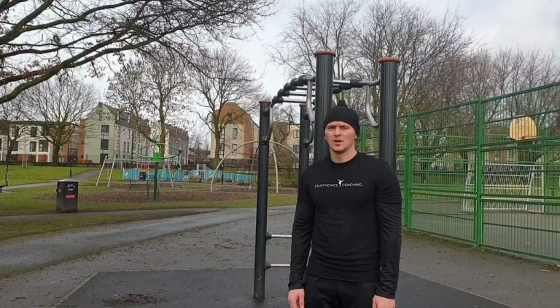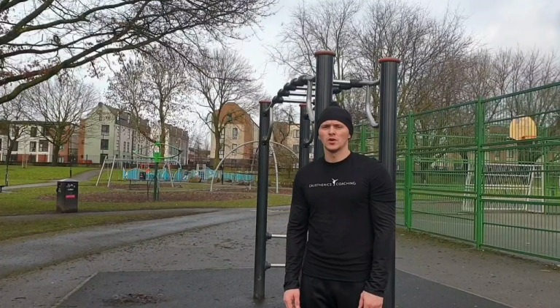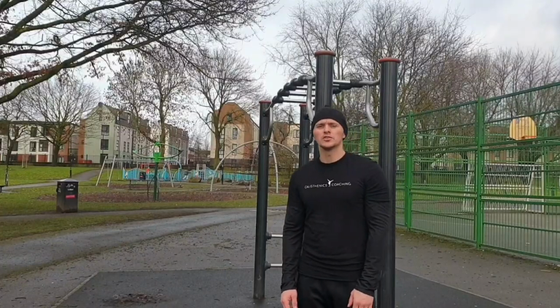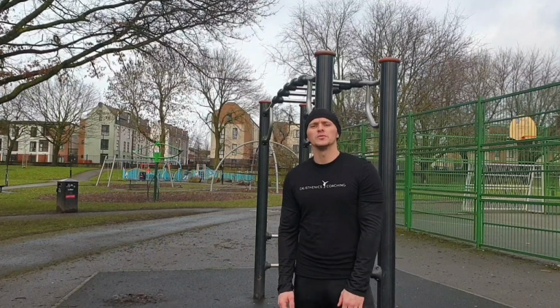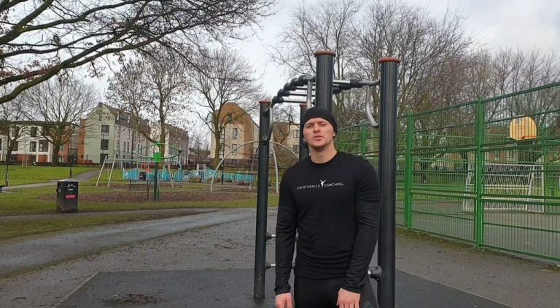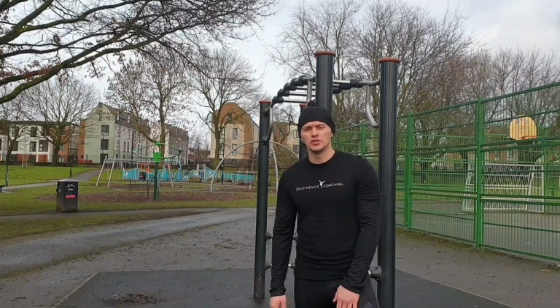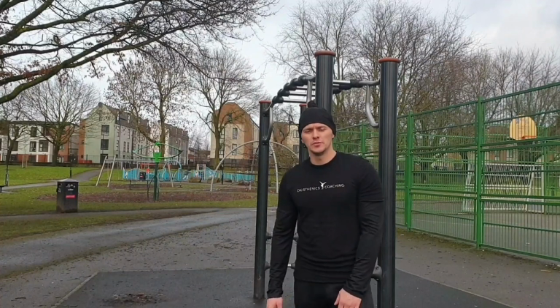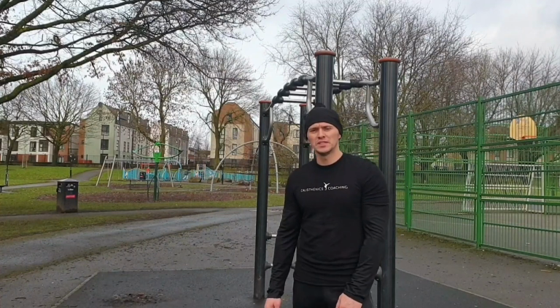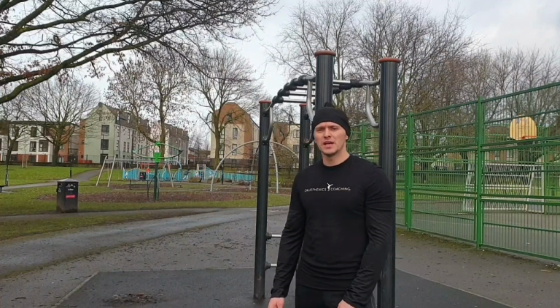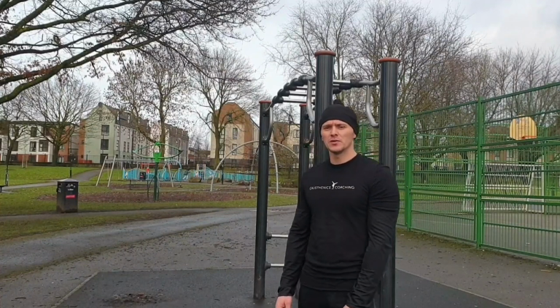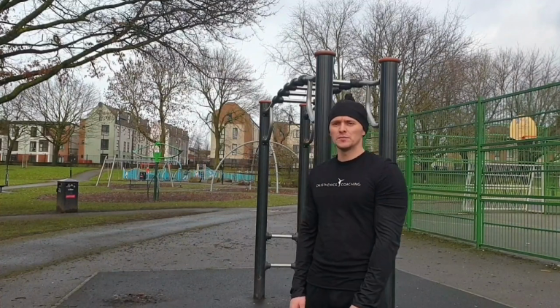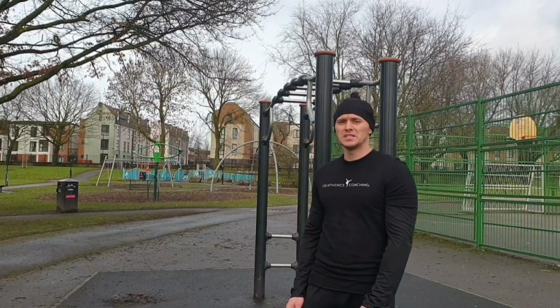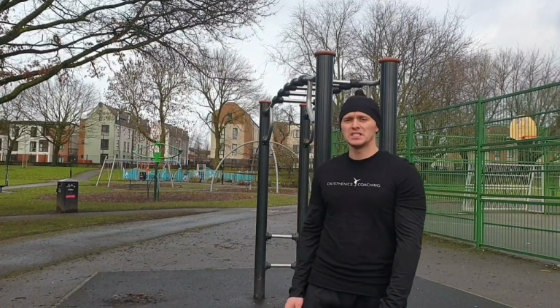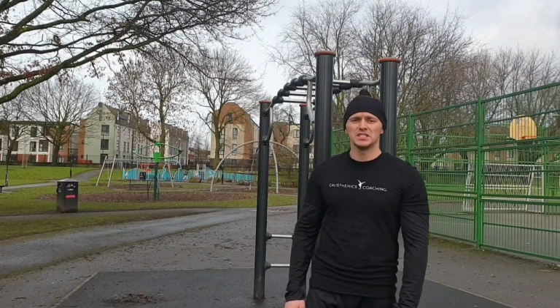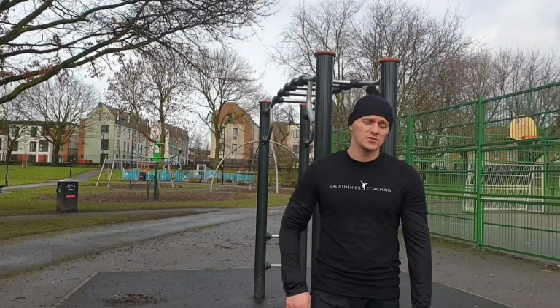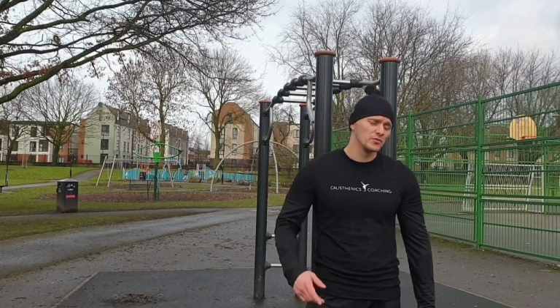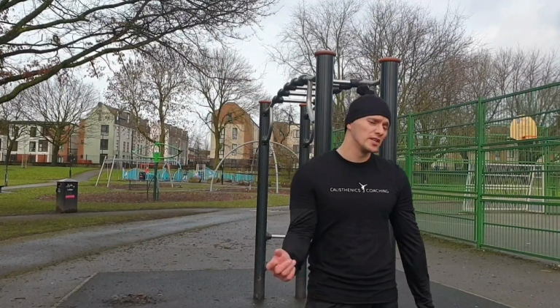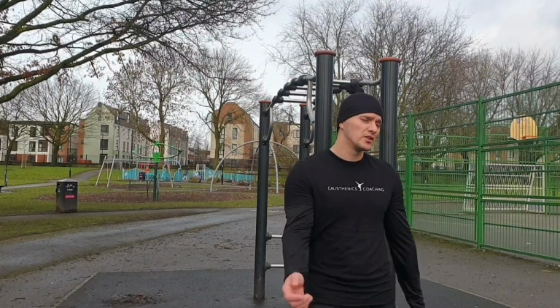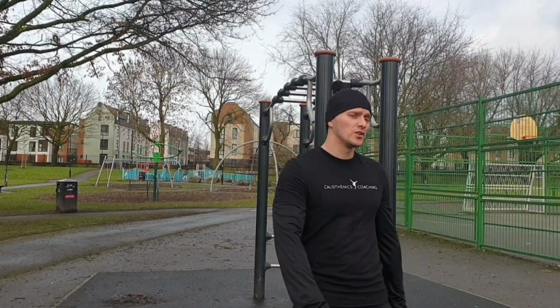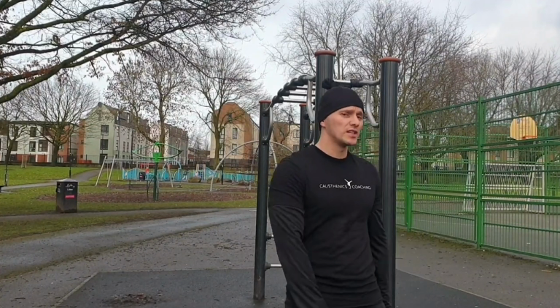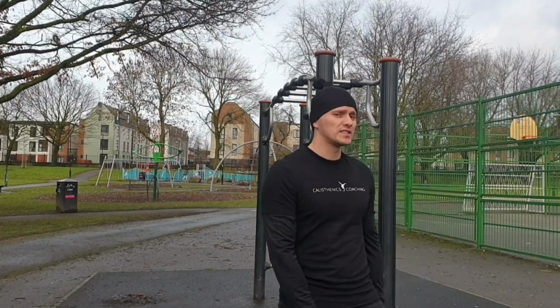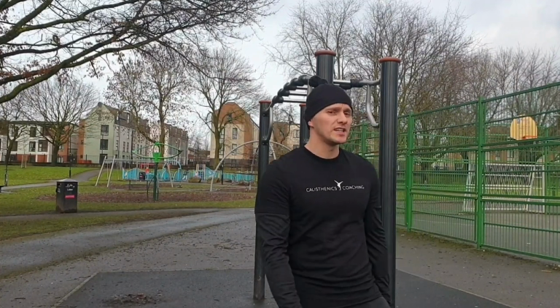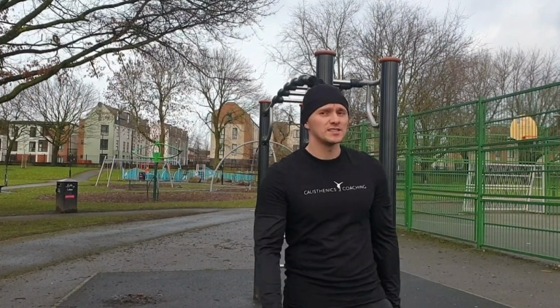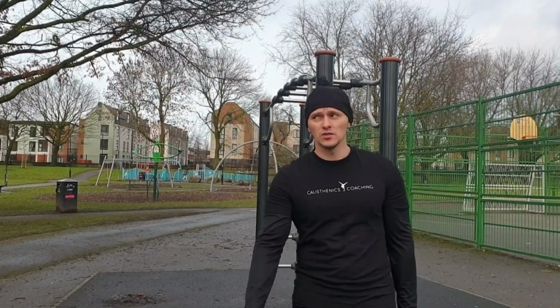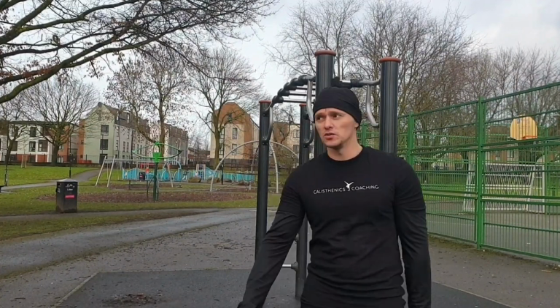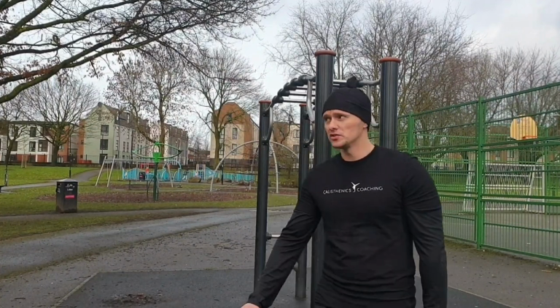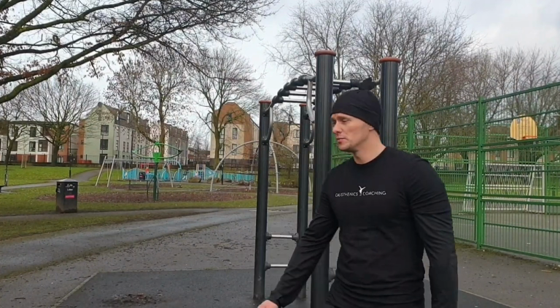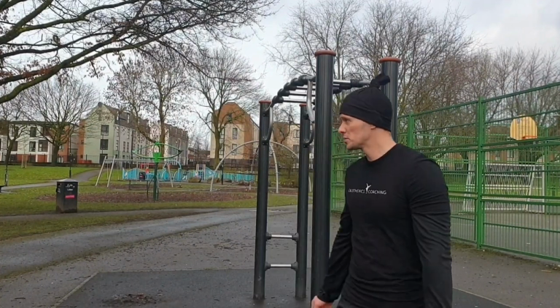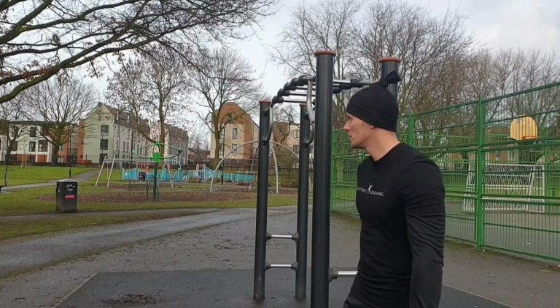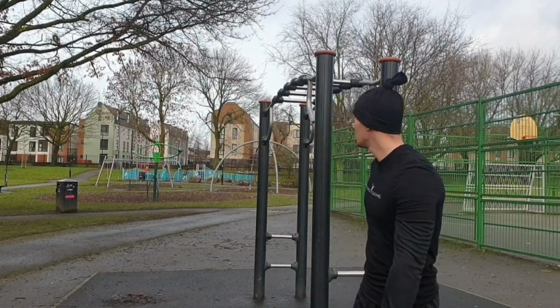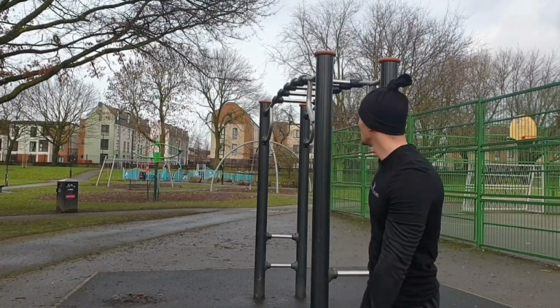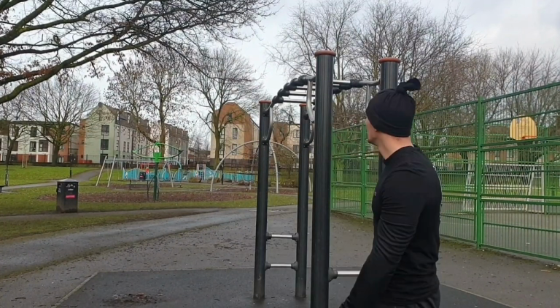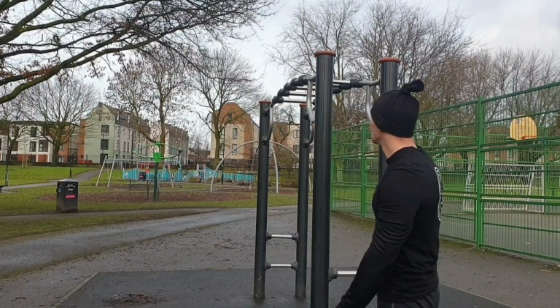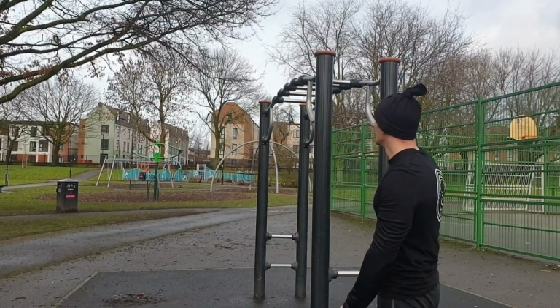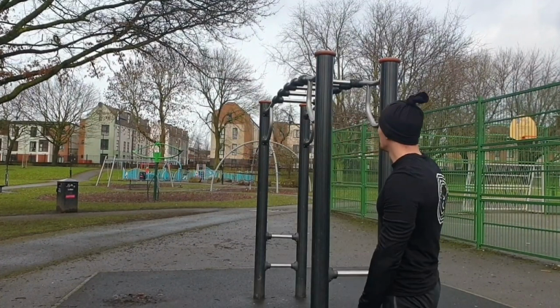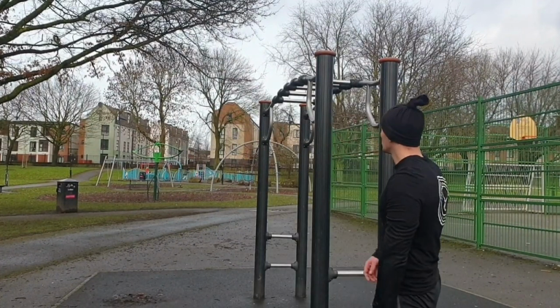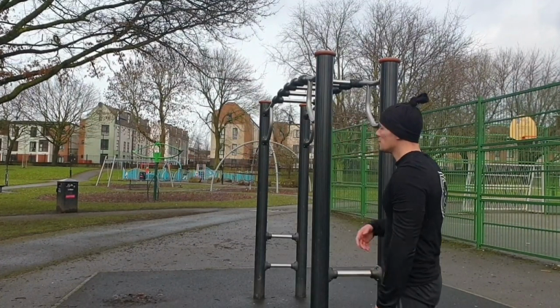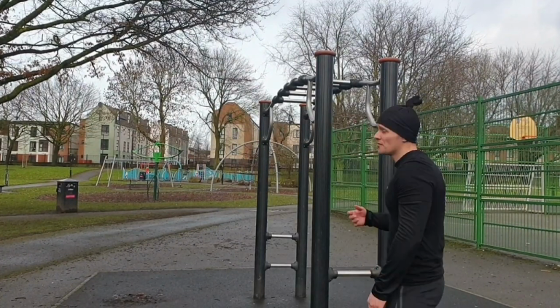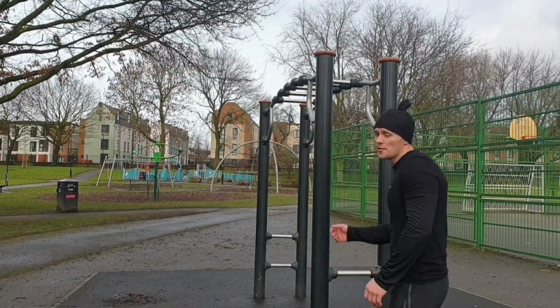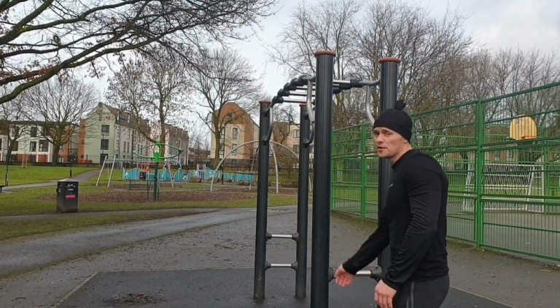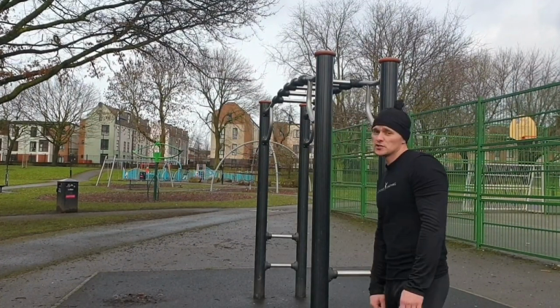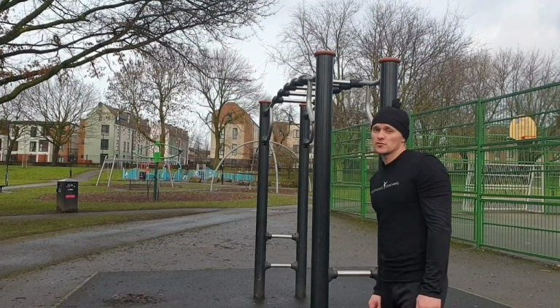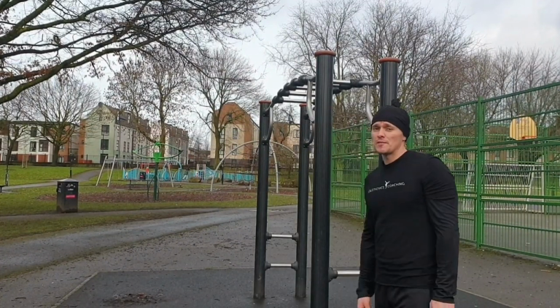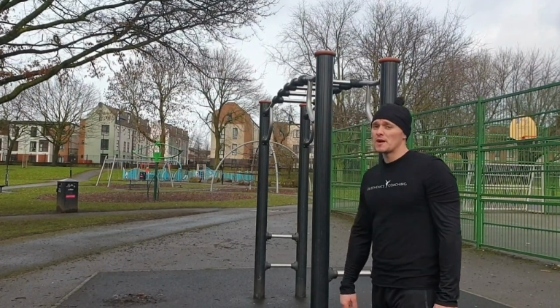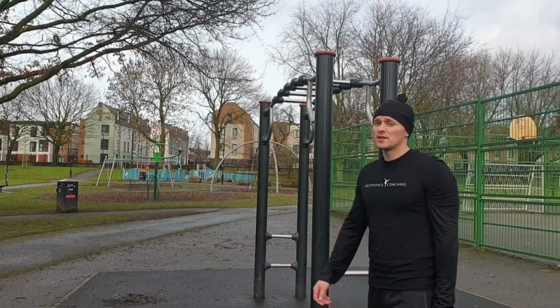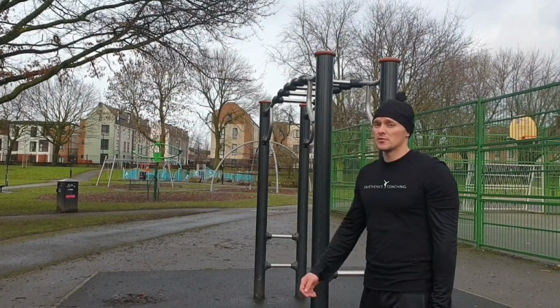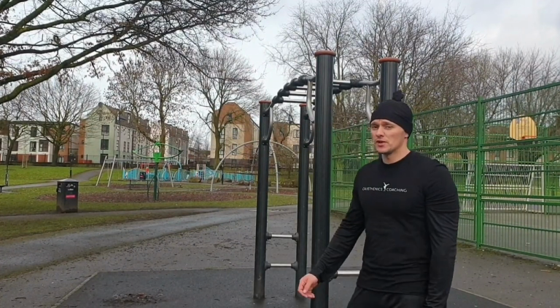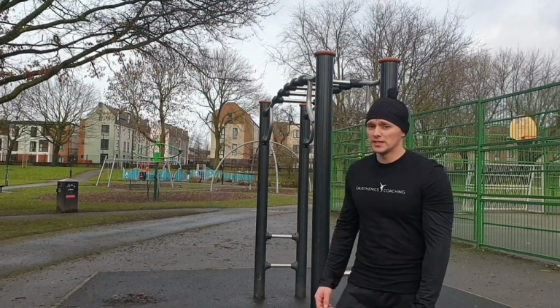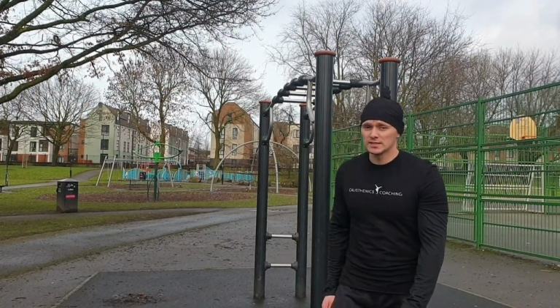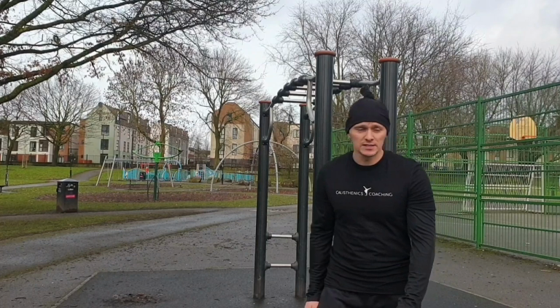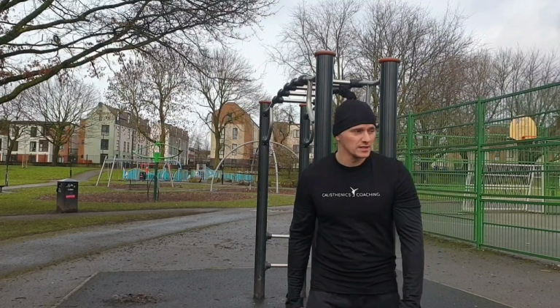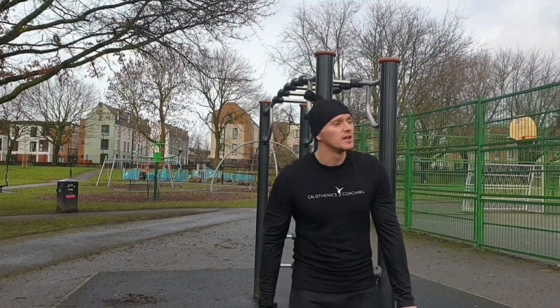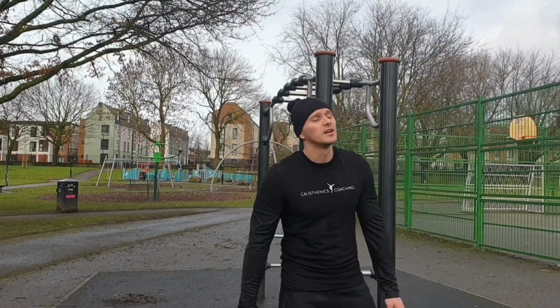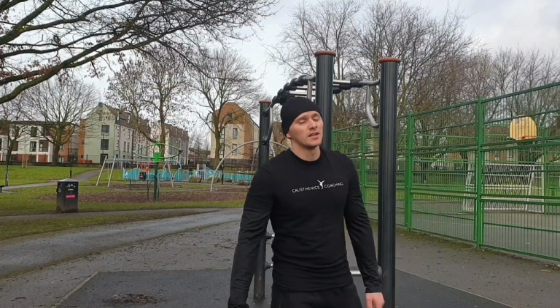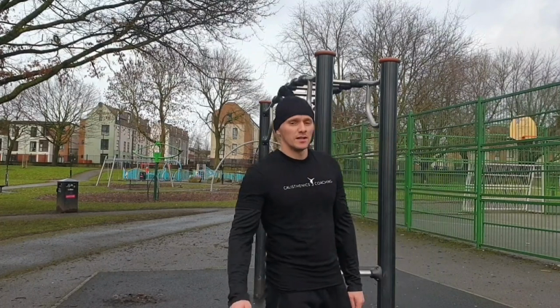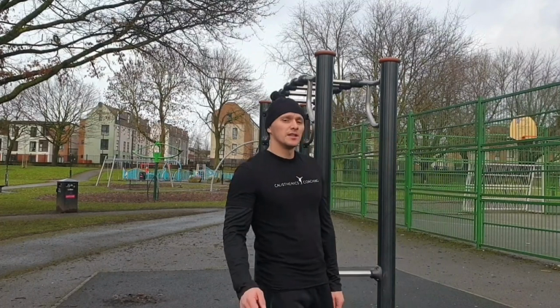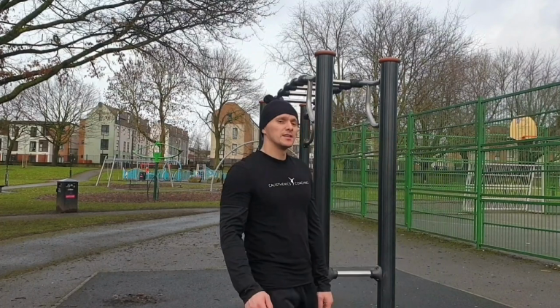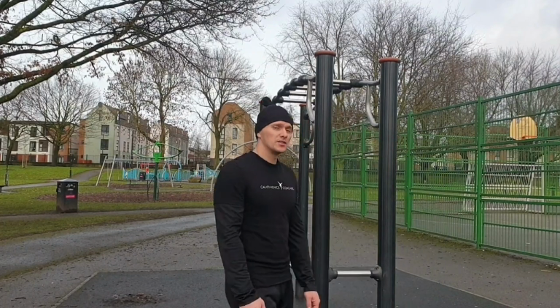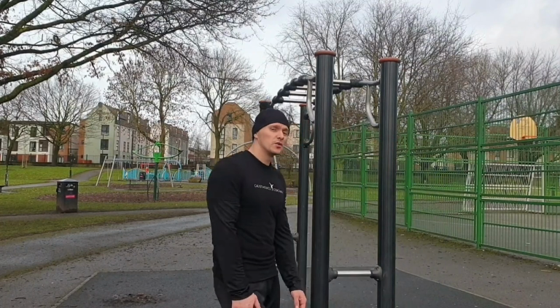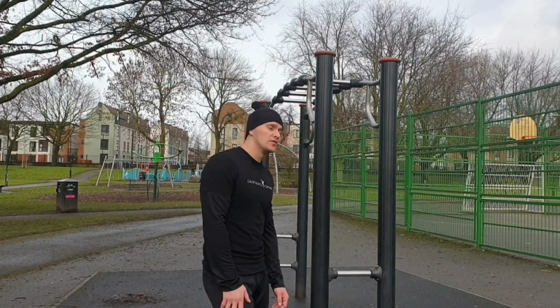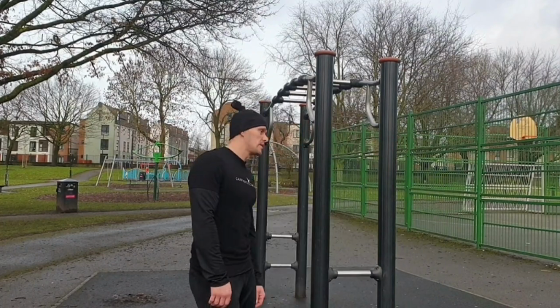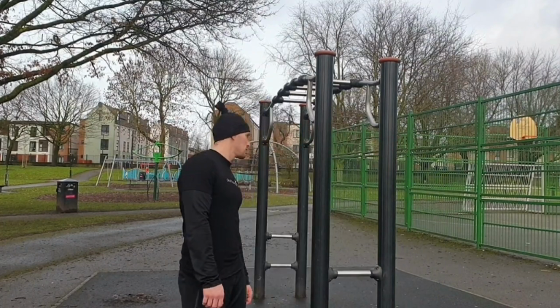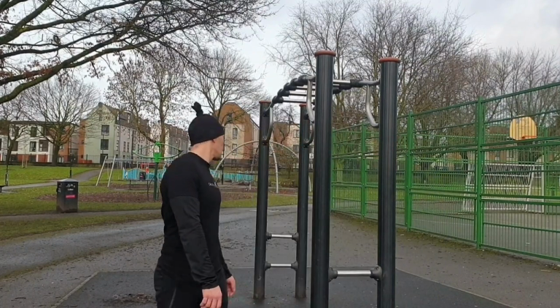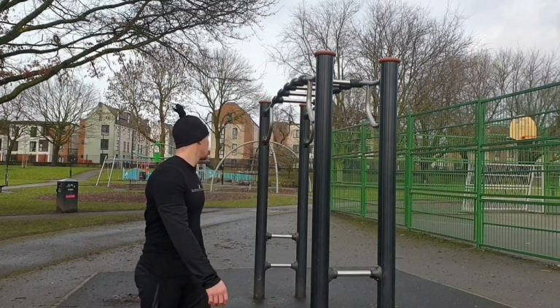What's up YouTube? Today I'm going to be teaching this really cool exercise known as the muscle up. I'm going to perform it on a straight bar, not rings. Let's go with a demonstration.